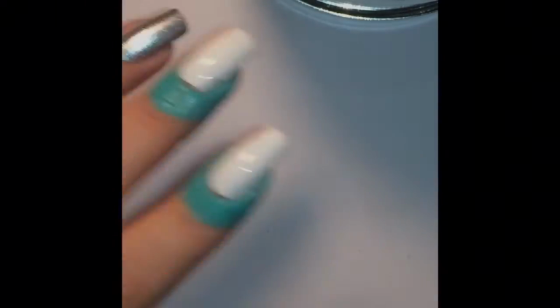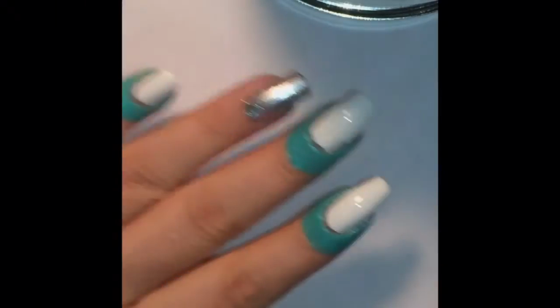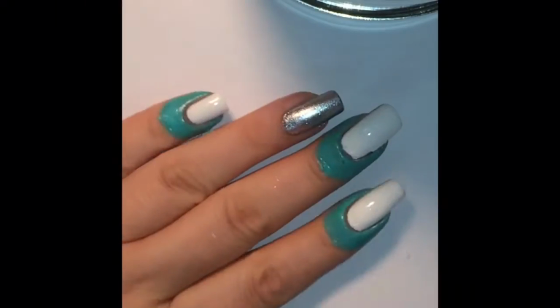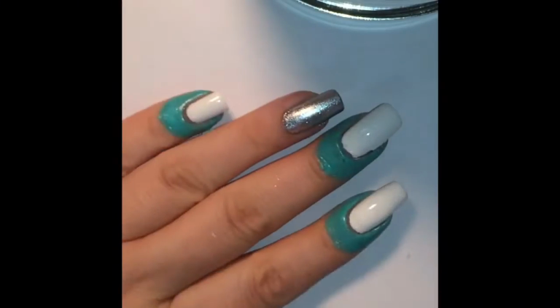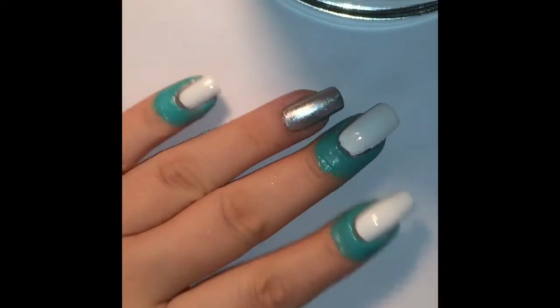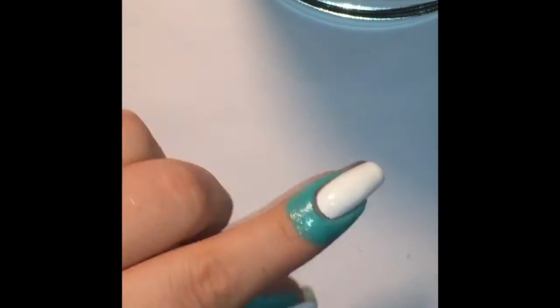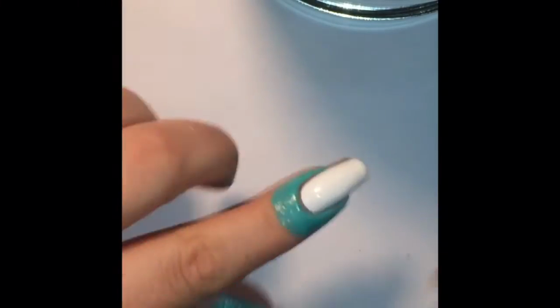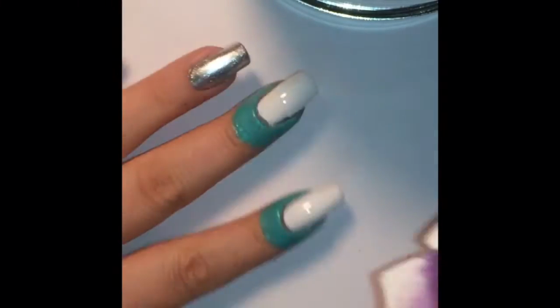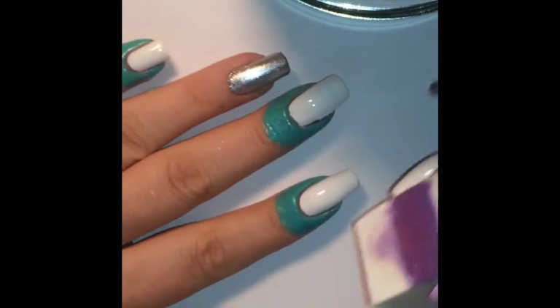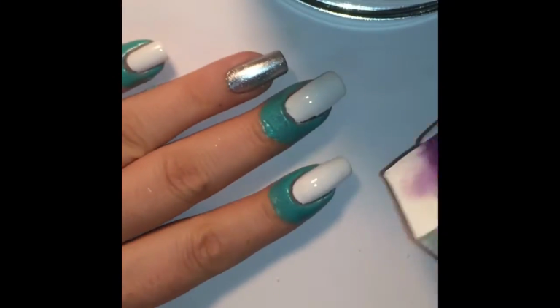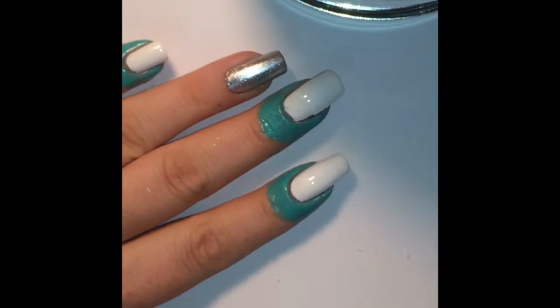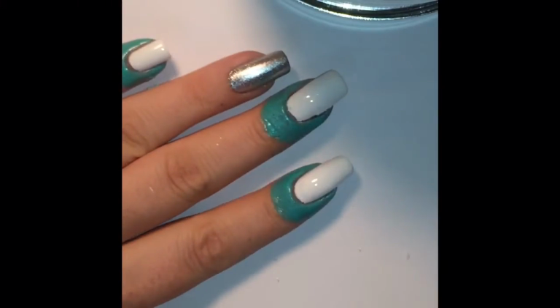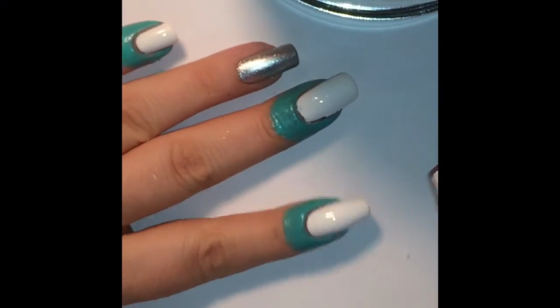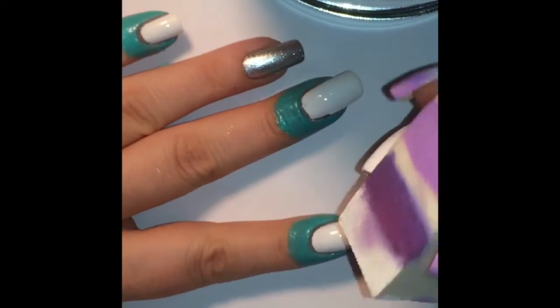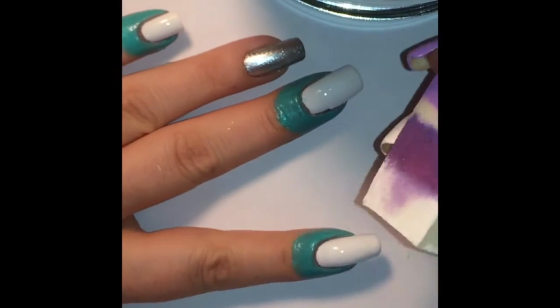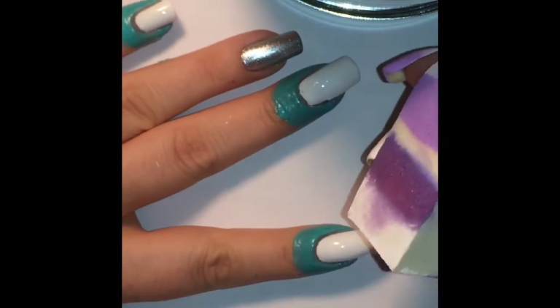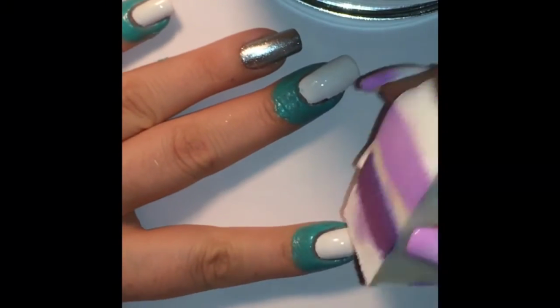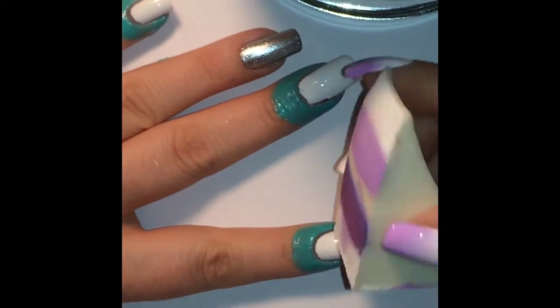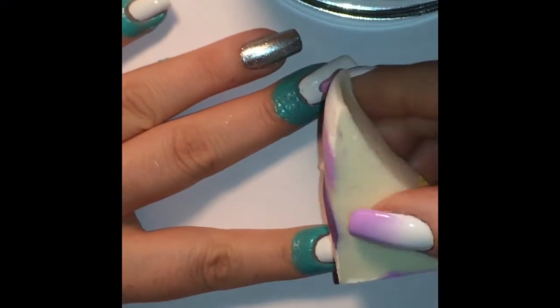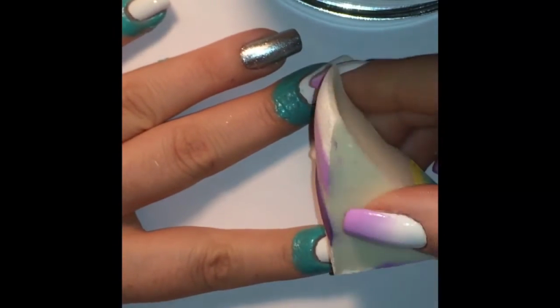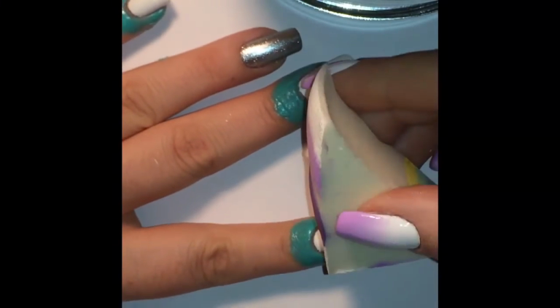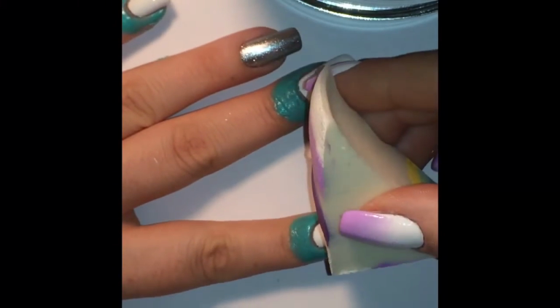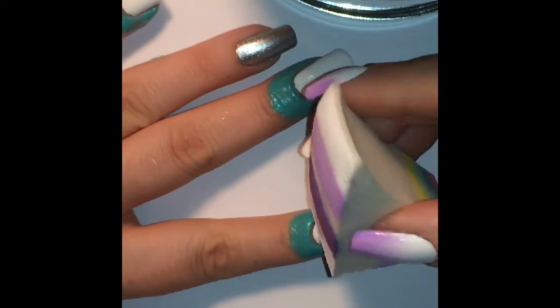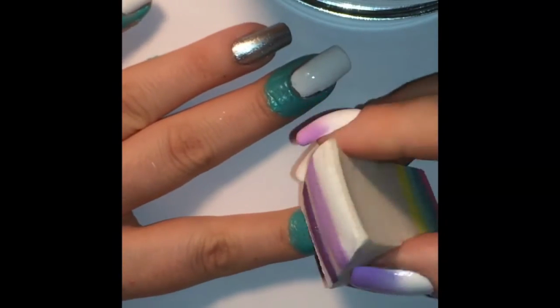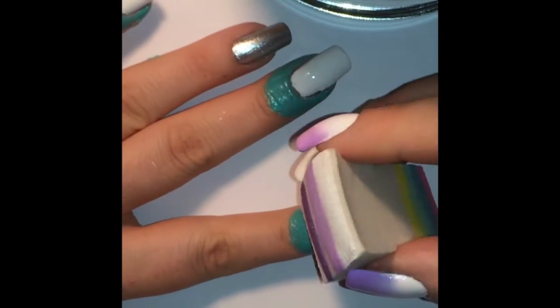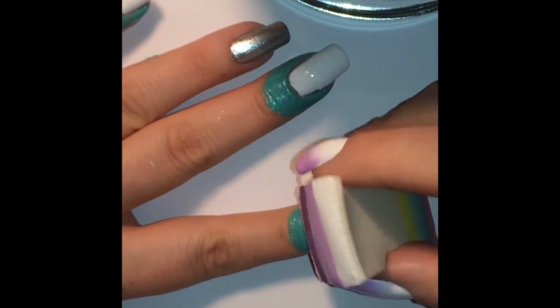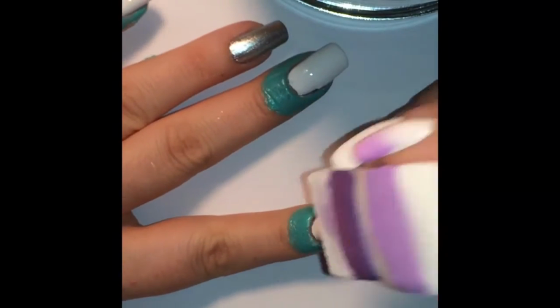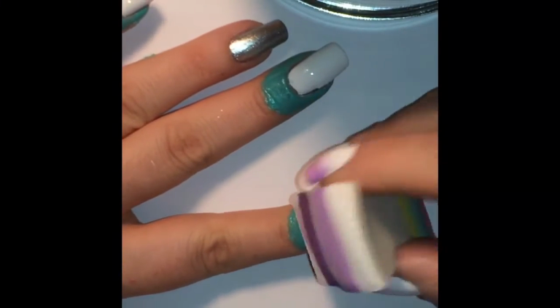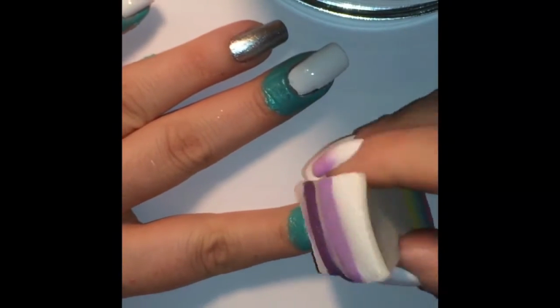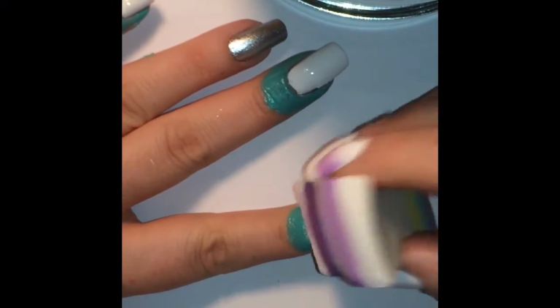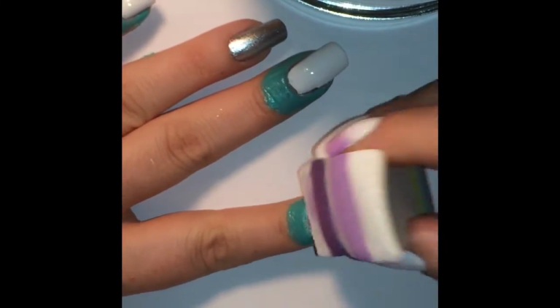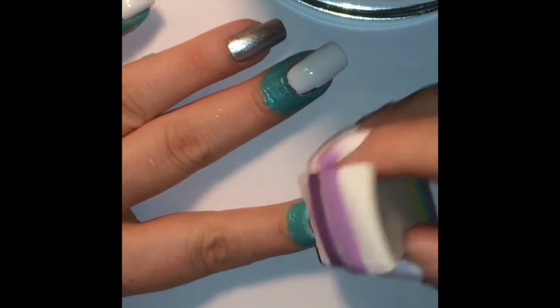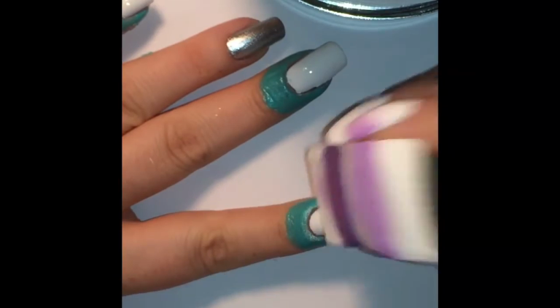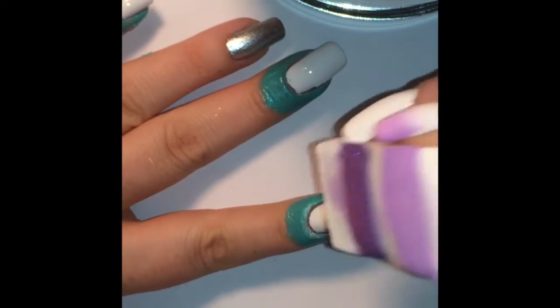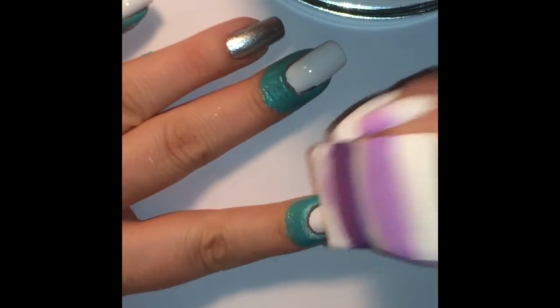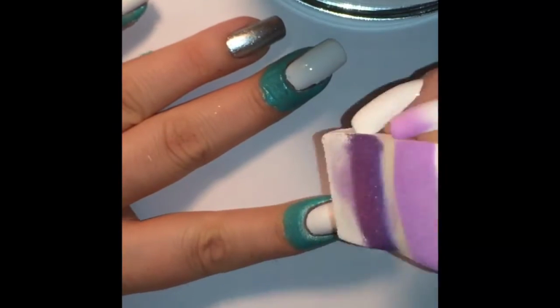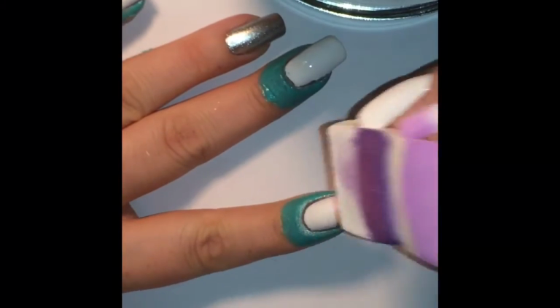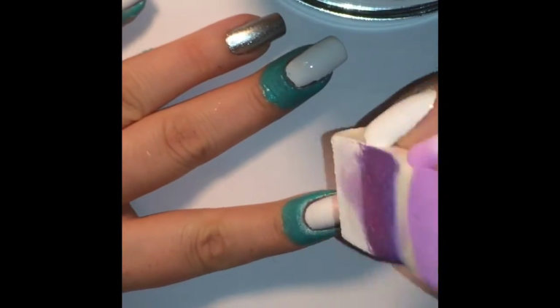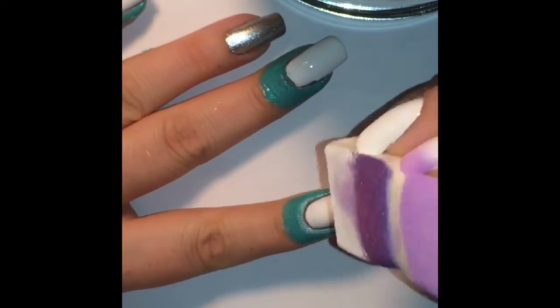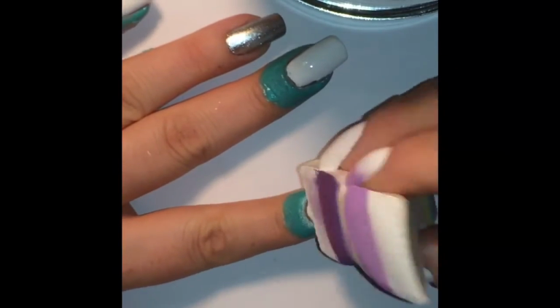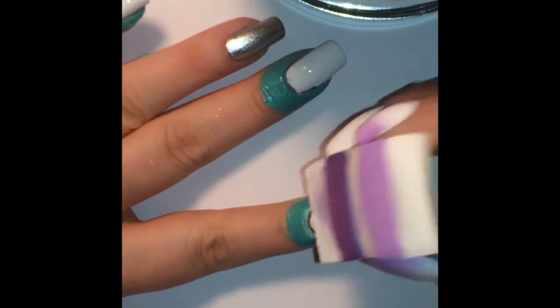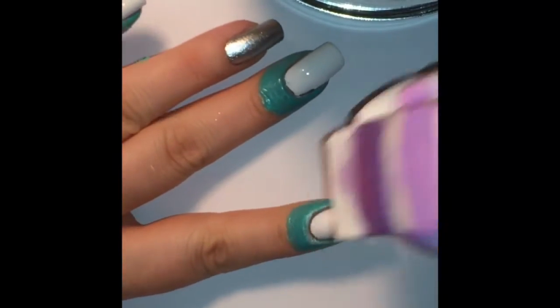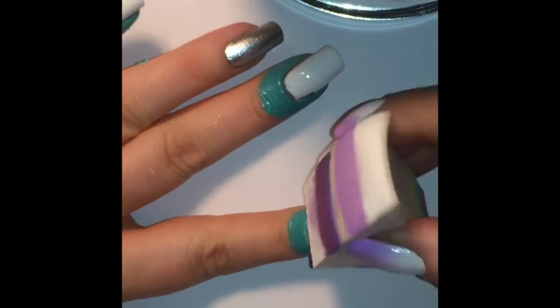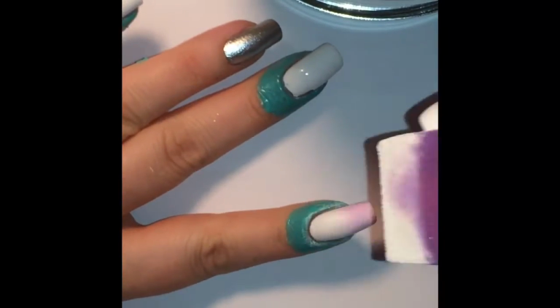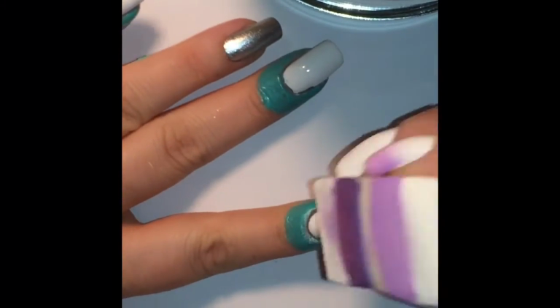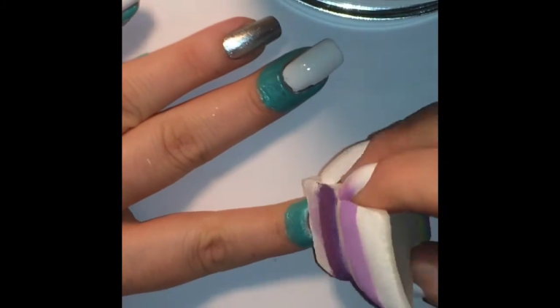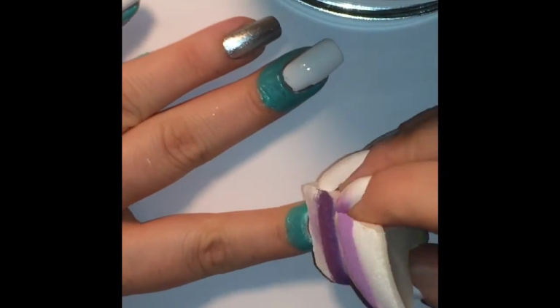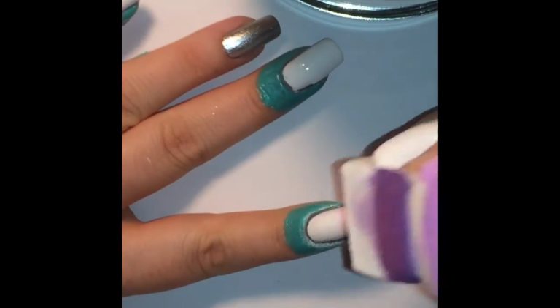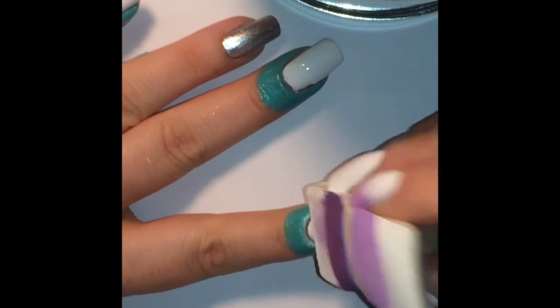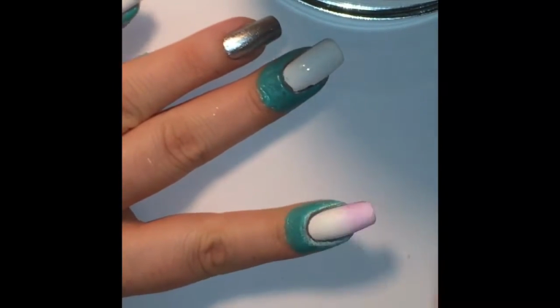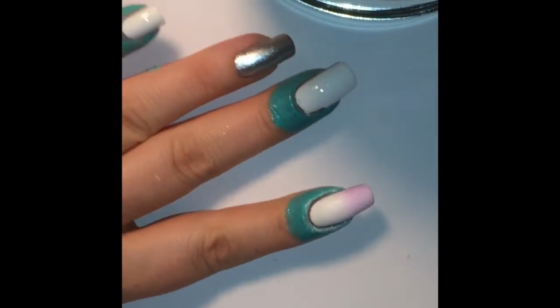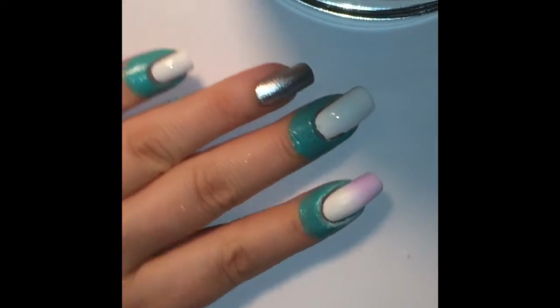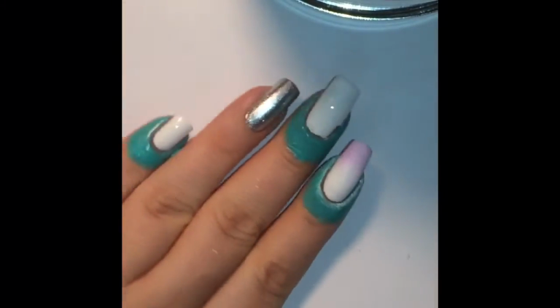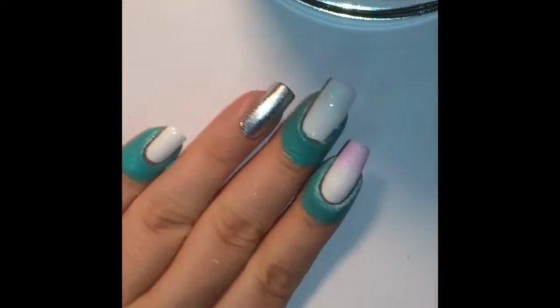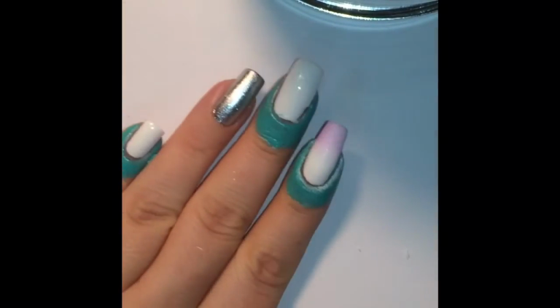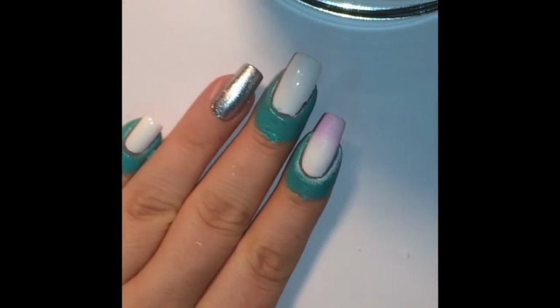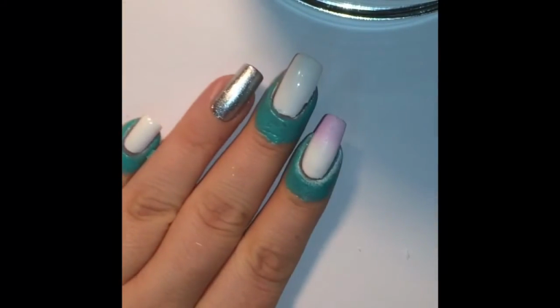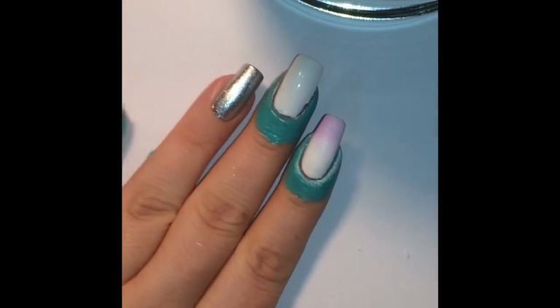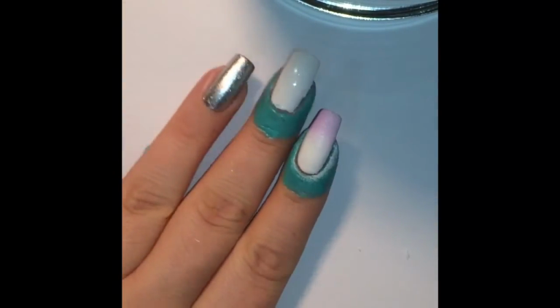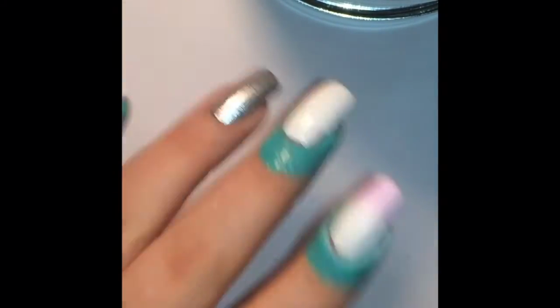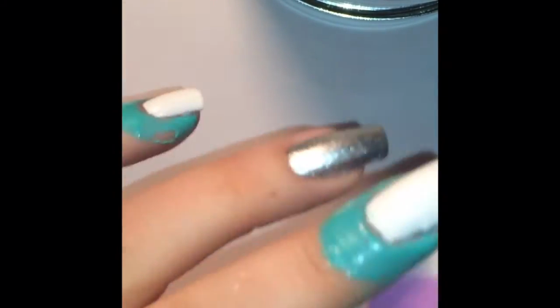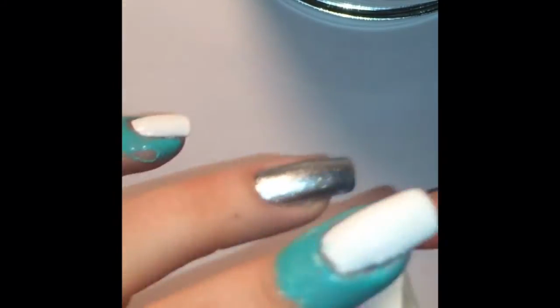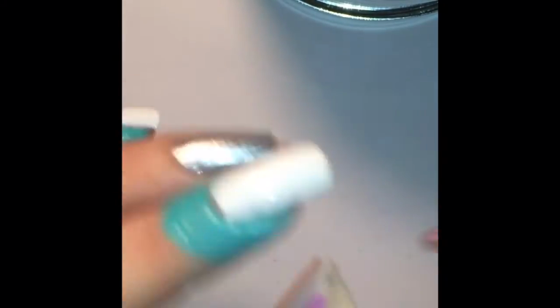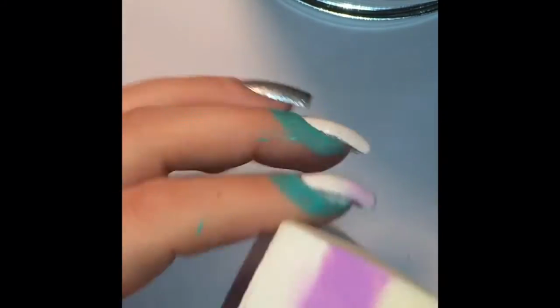For this manicure, you're going to want to prep your nails with two coats of a white polish, and as an accent nail, I decided to go for a silver polish.